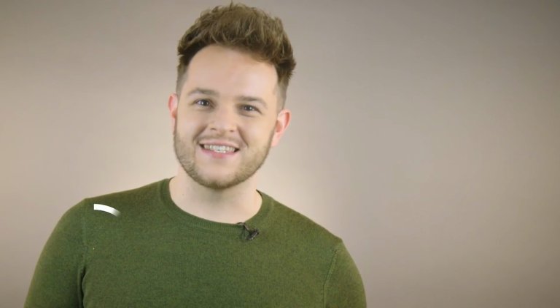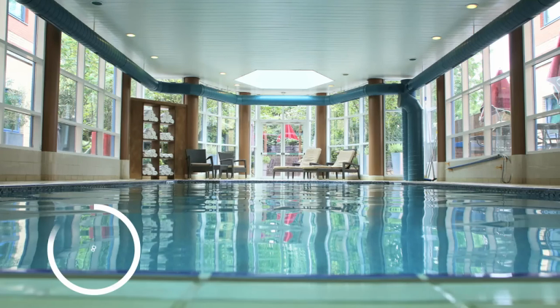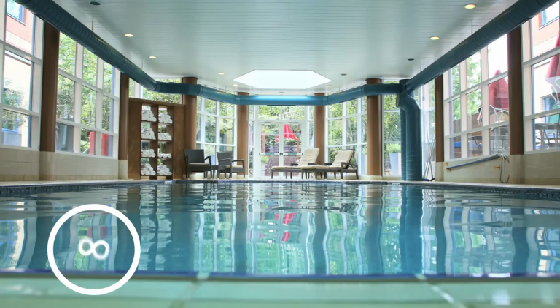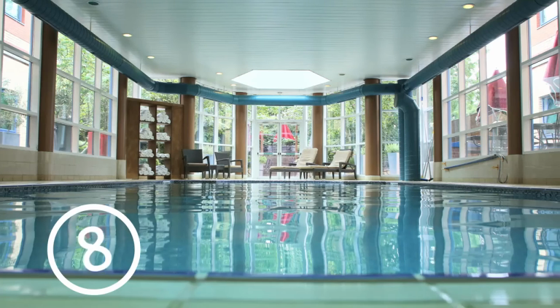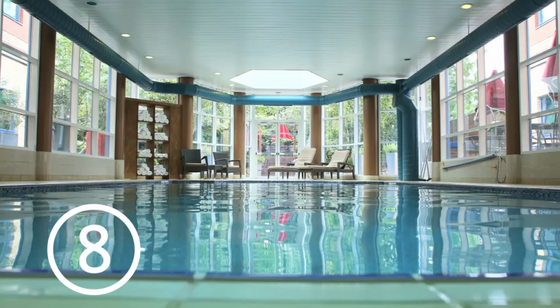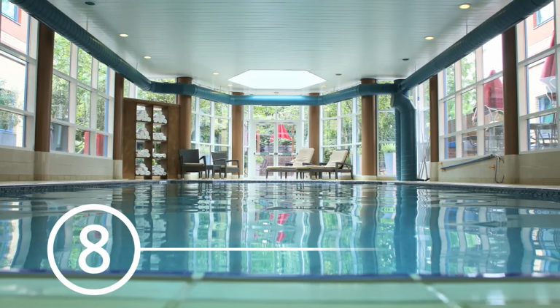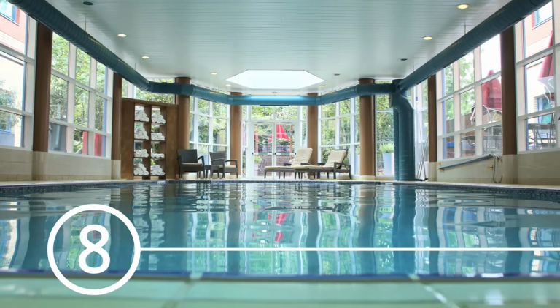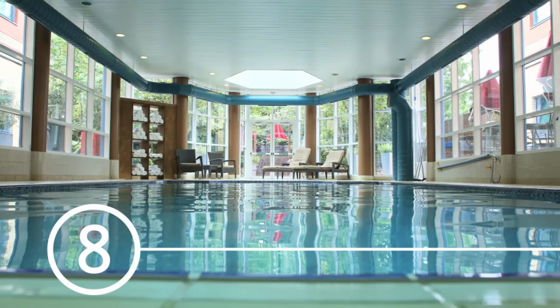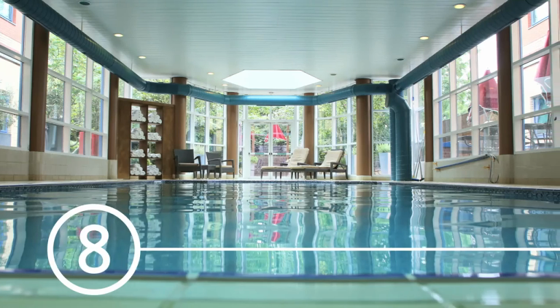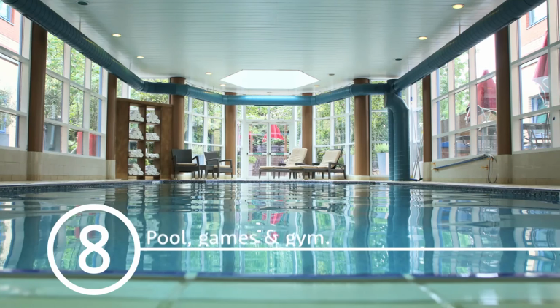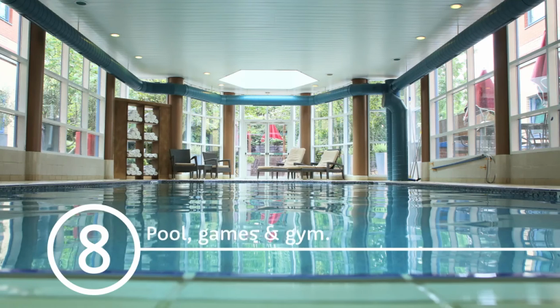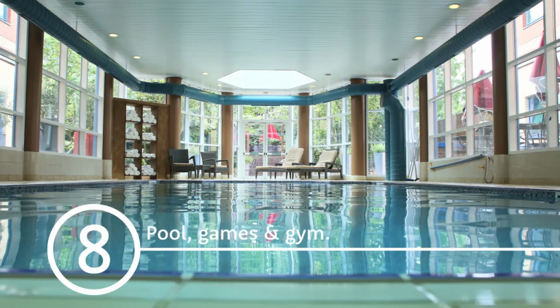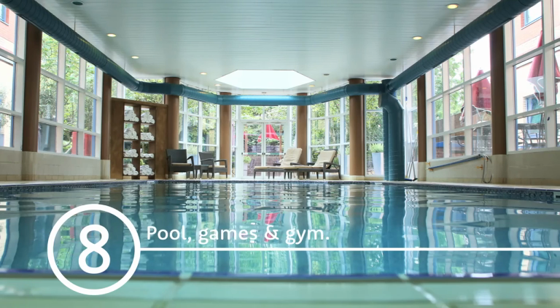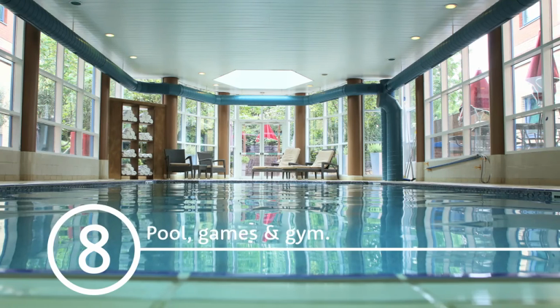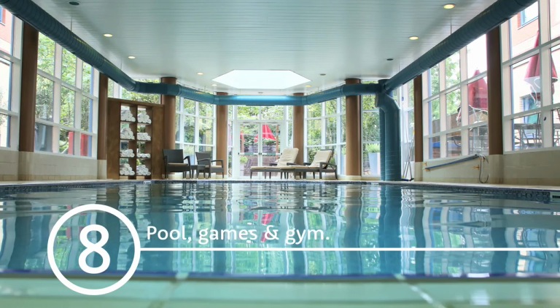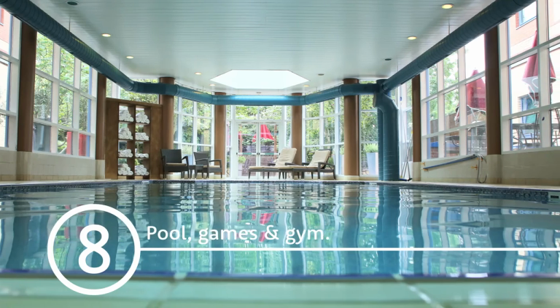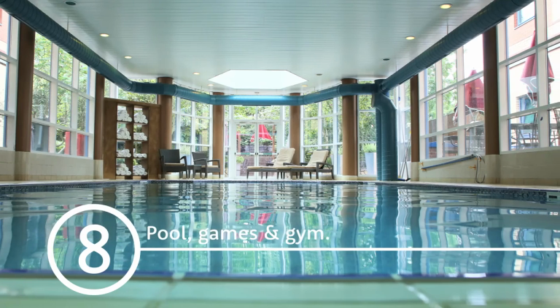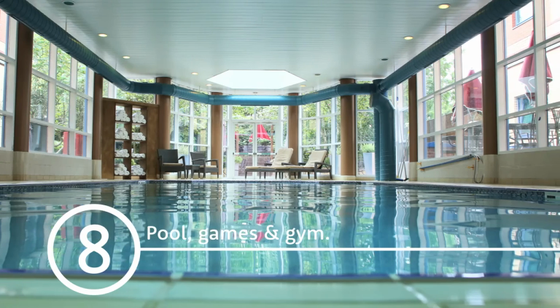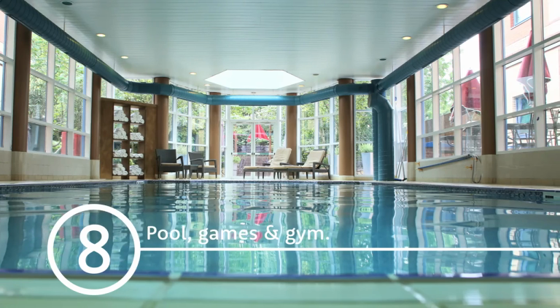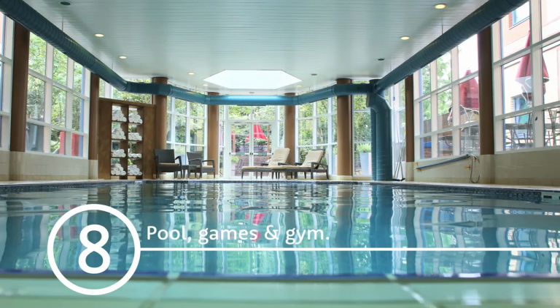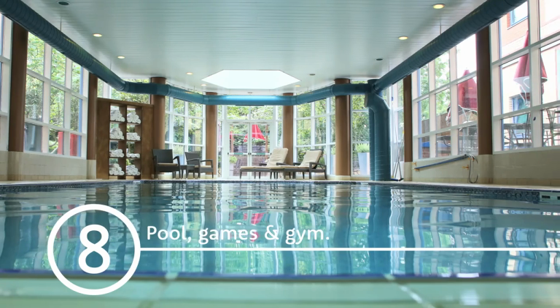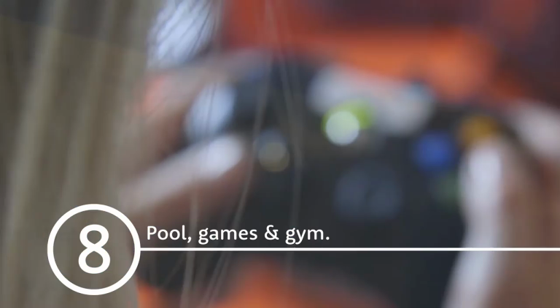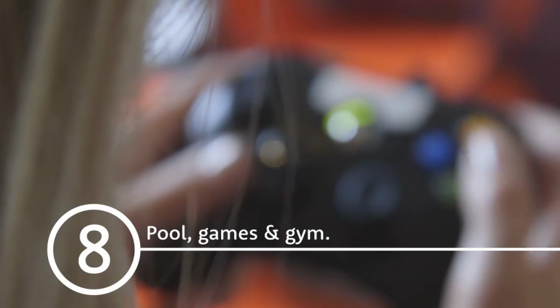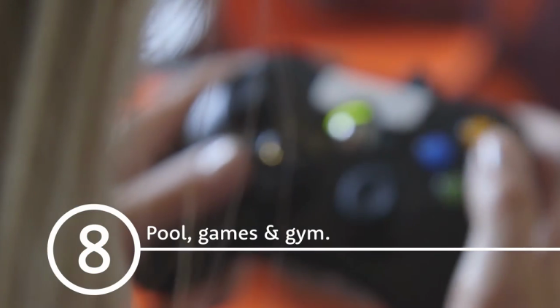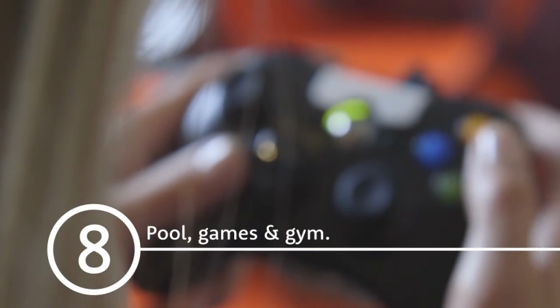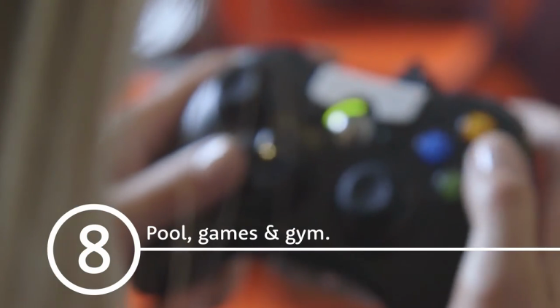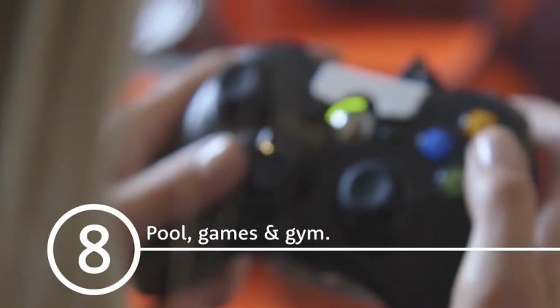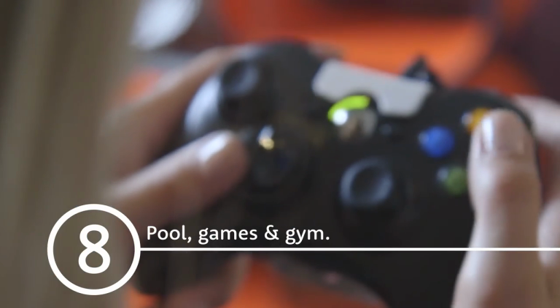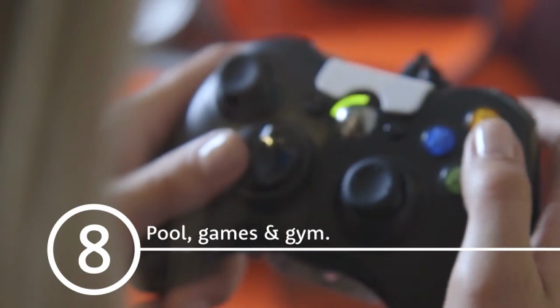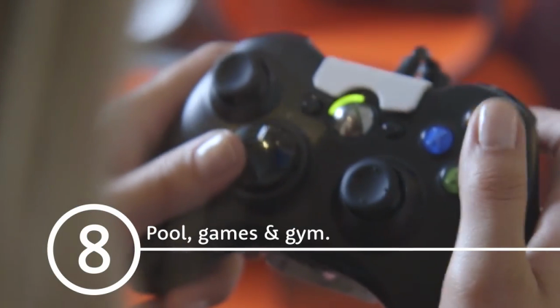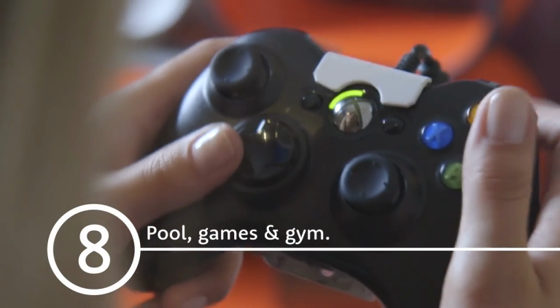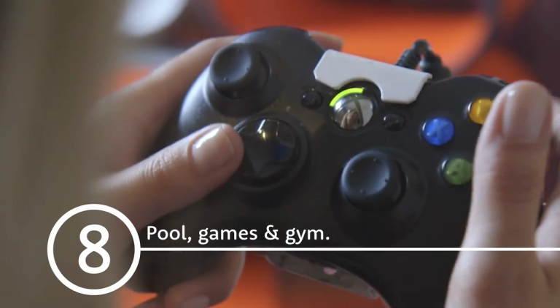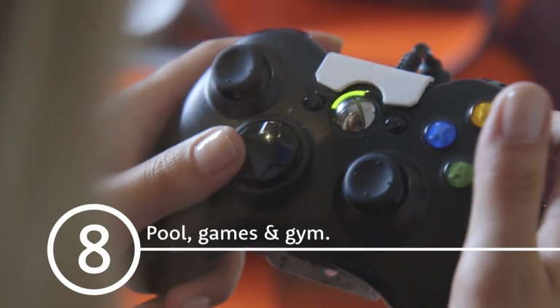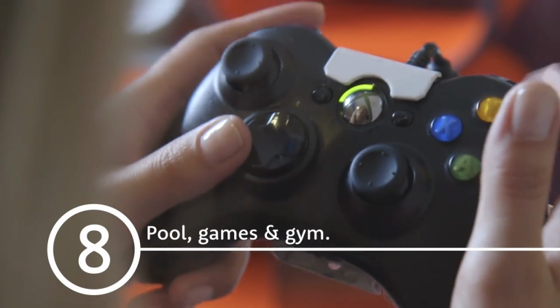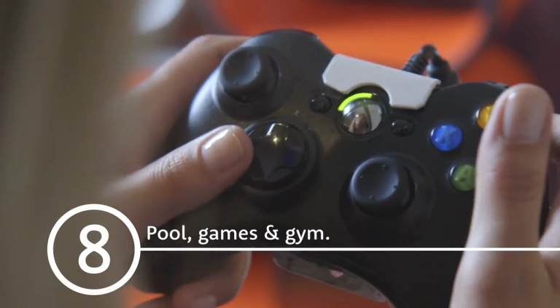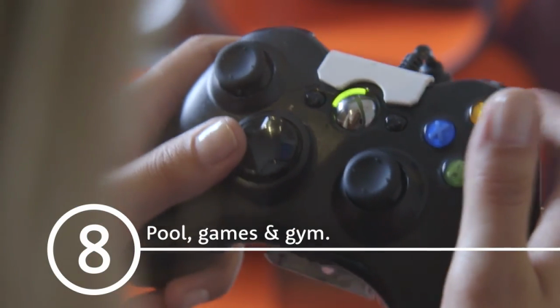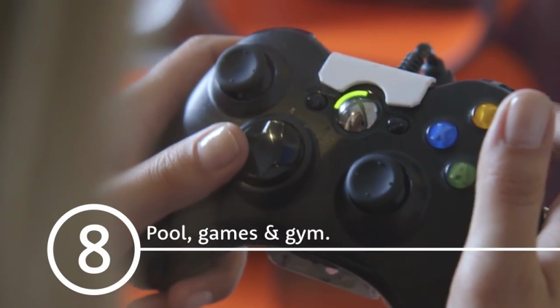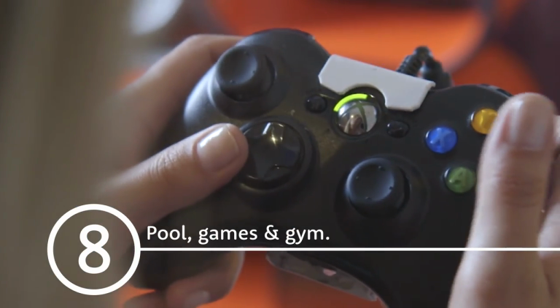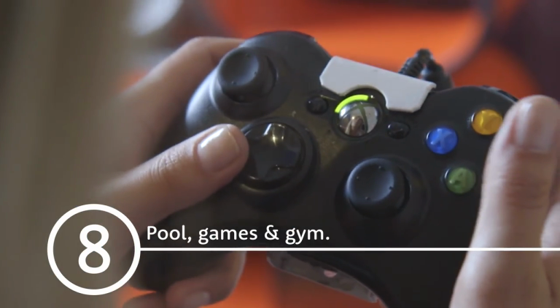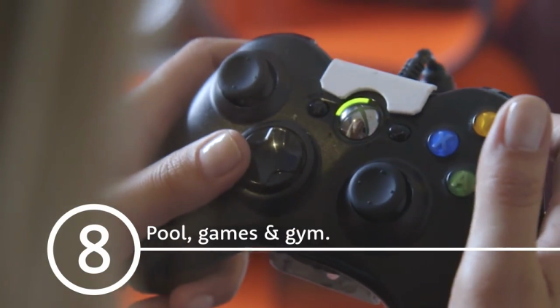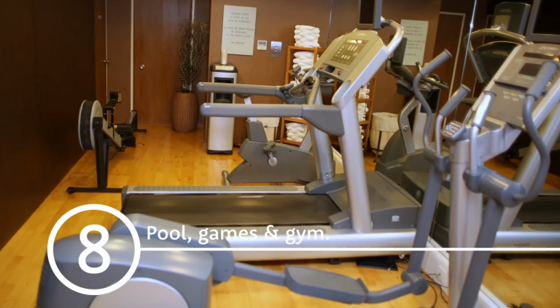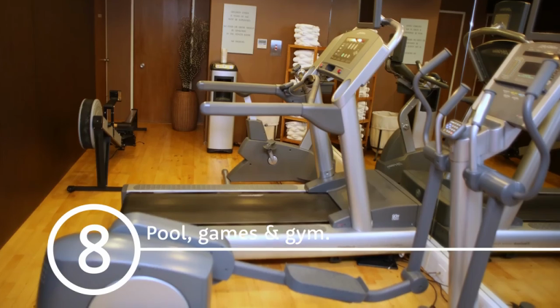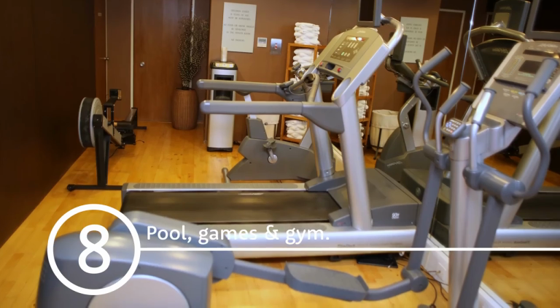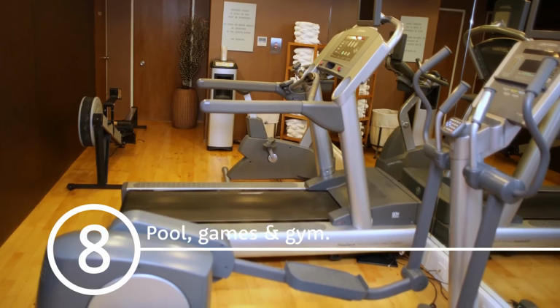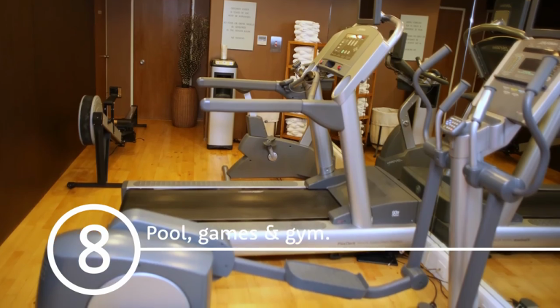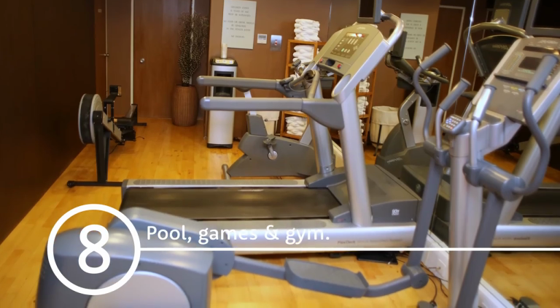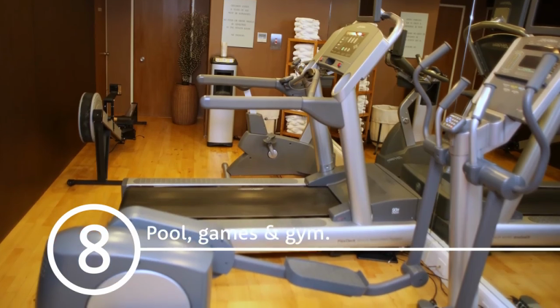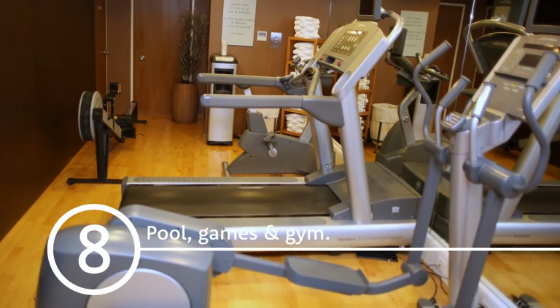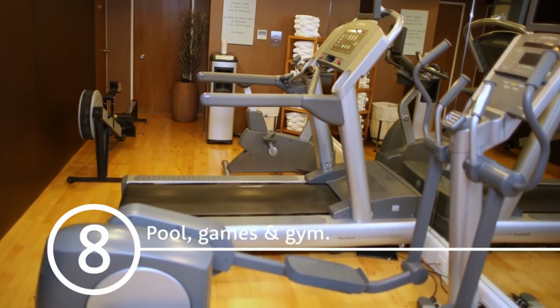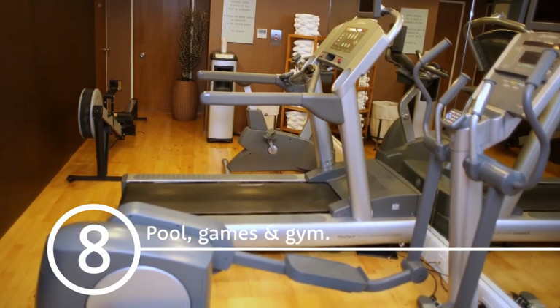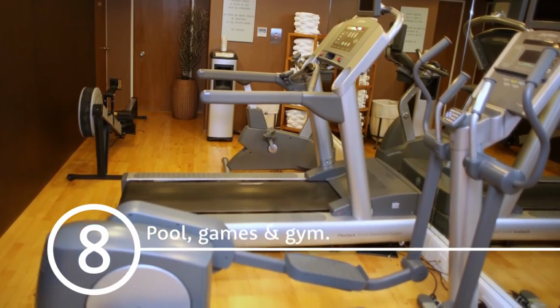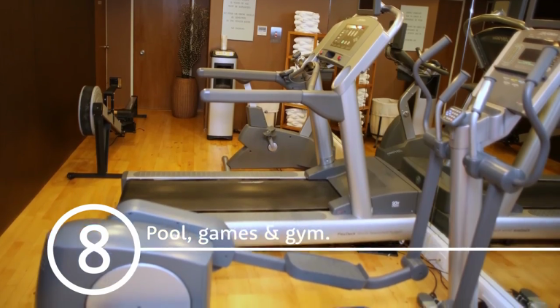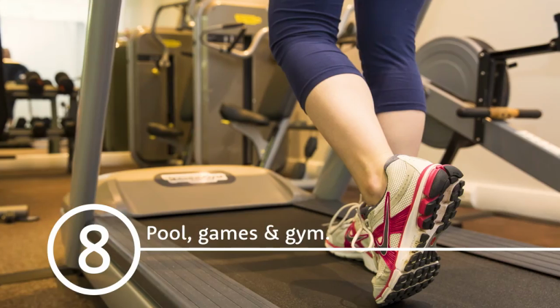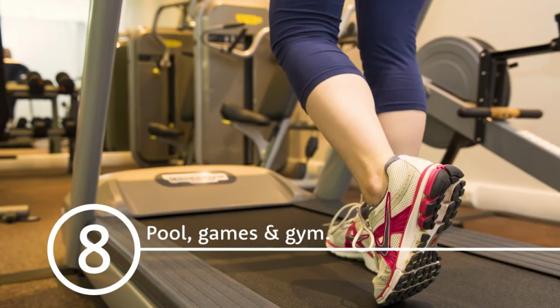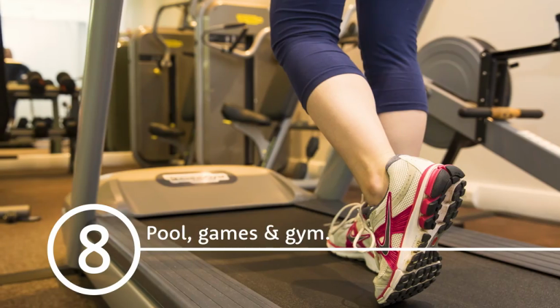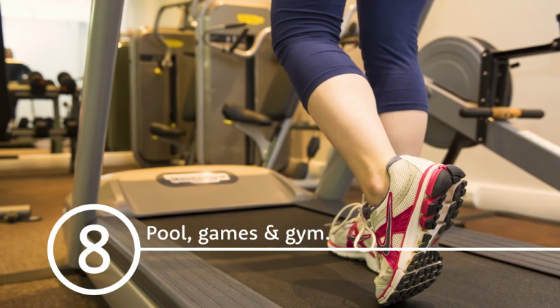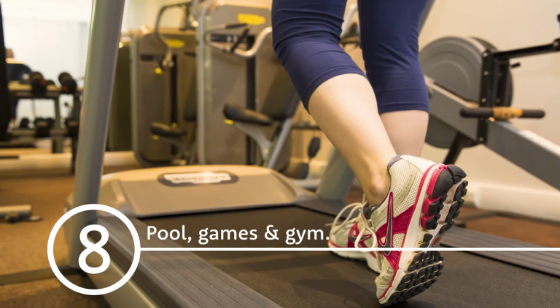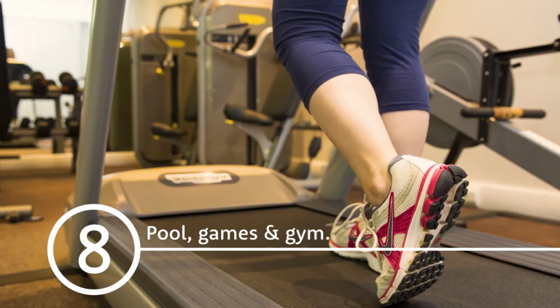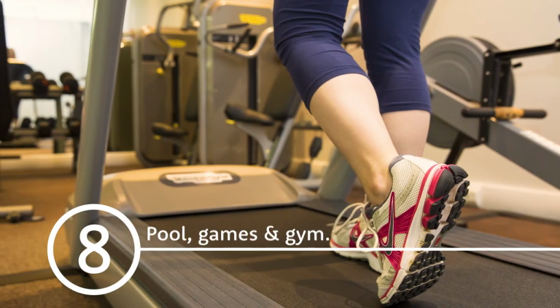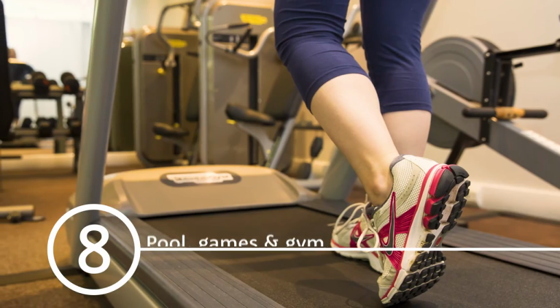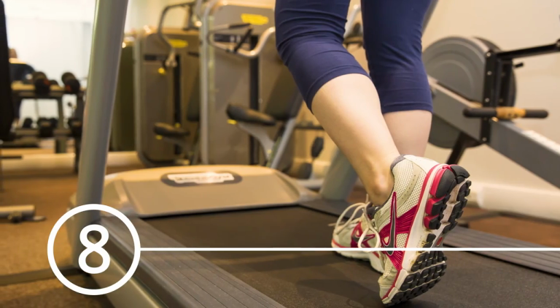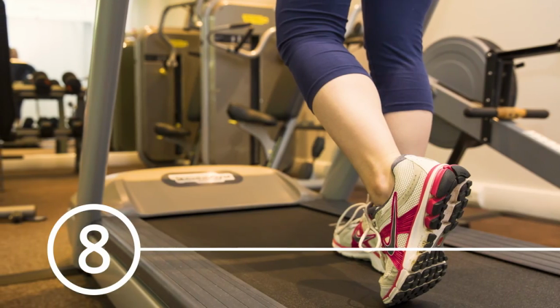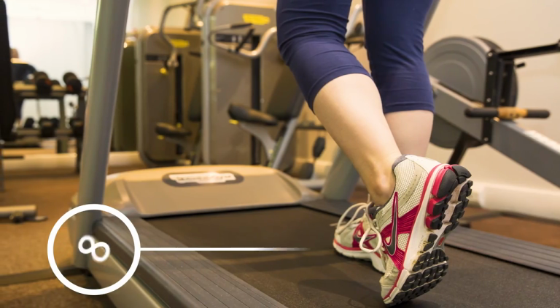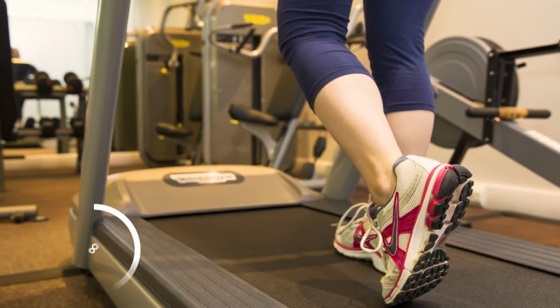There's a free, family-friendly pool and an Xbox and Wii games console. The fitness centre is open 24 hours.